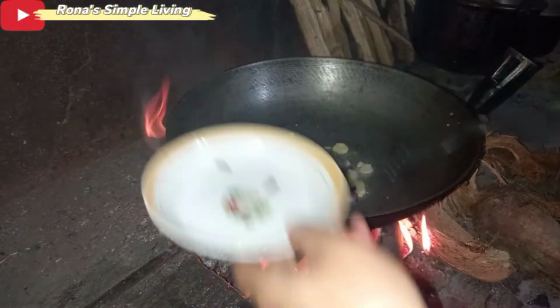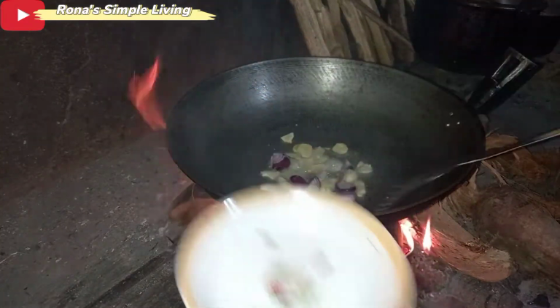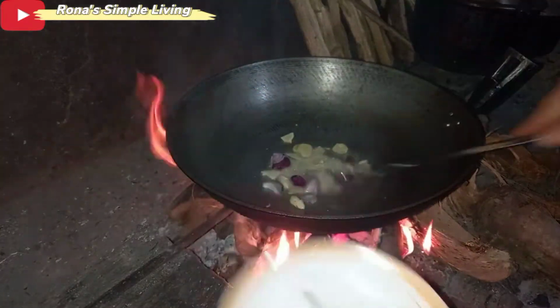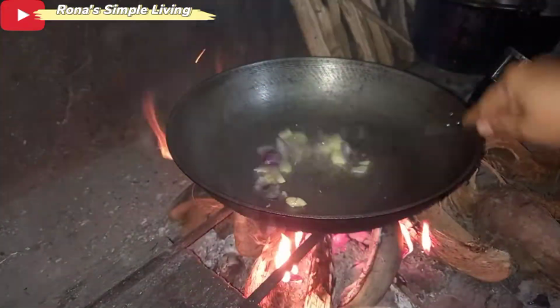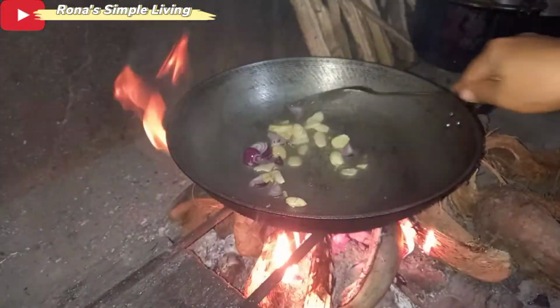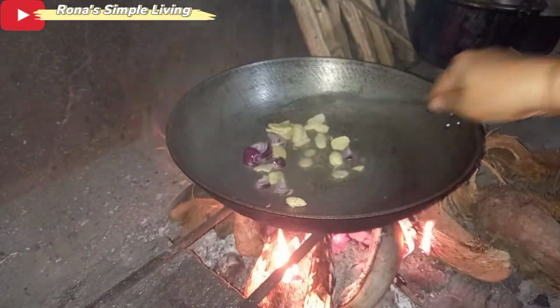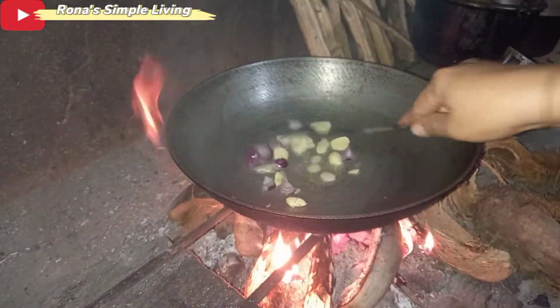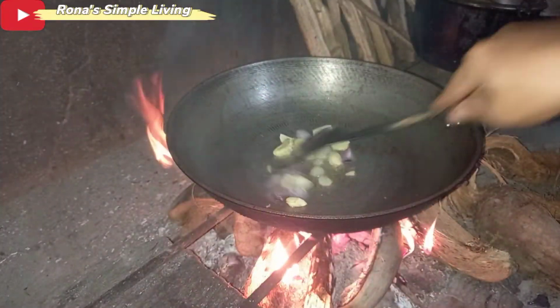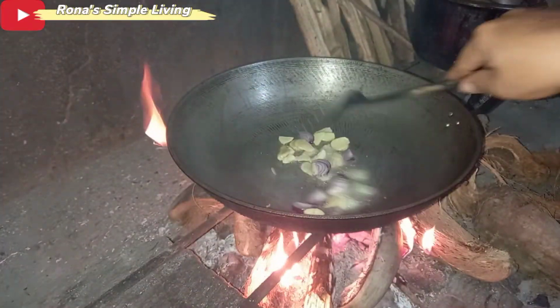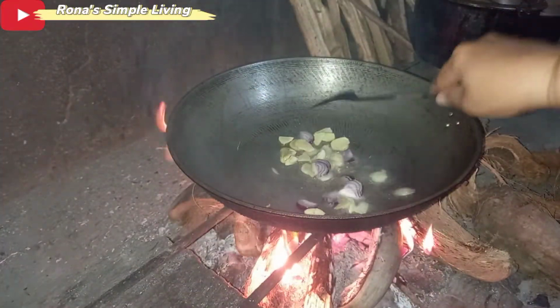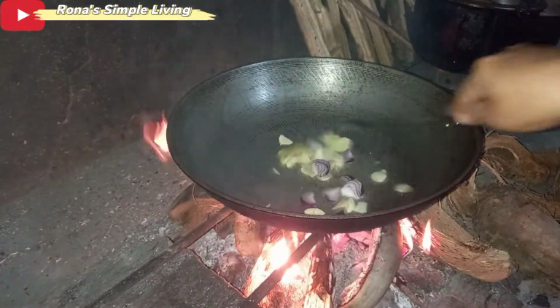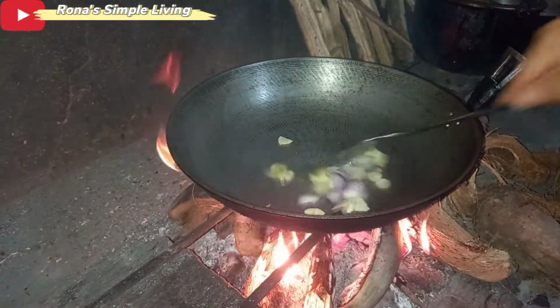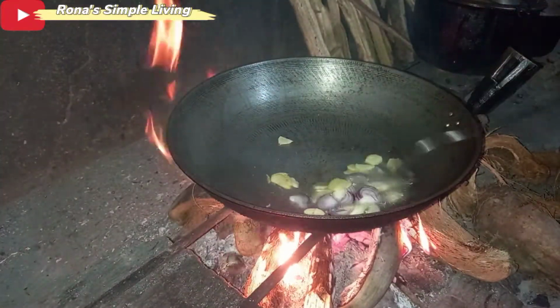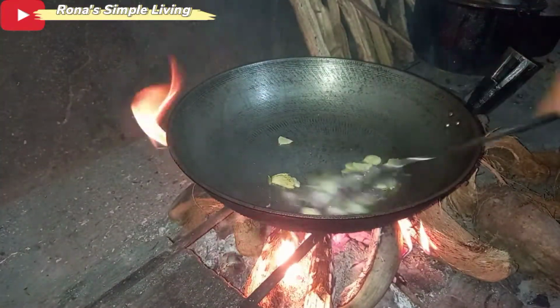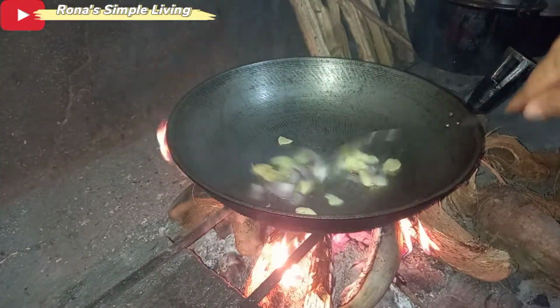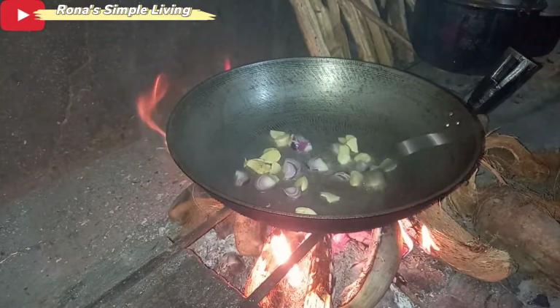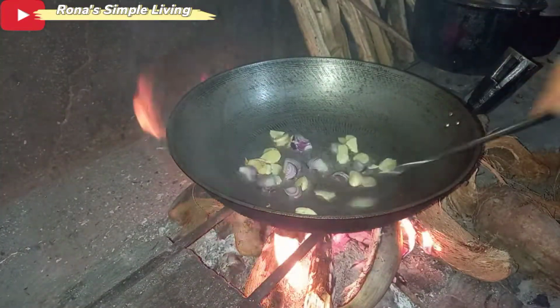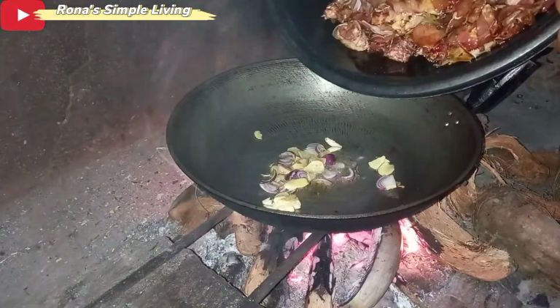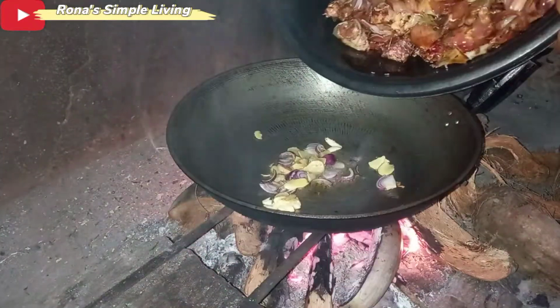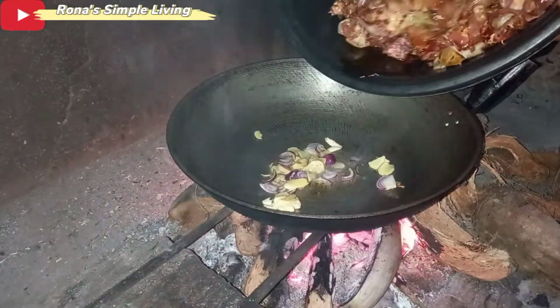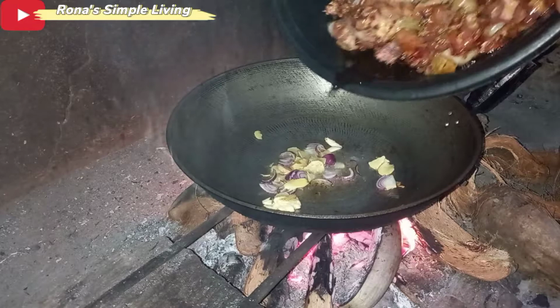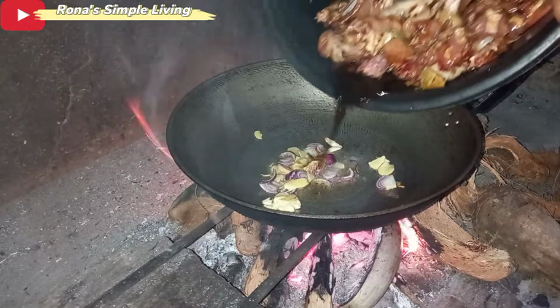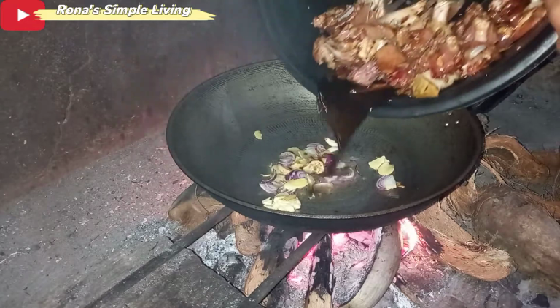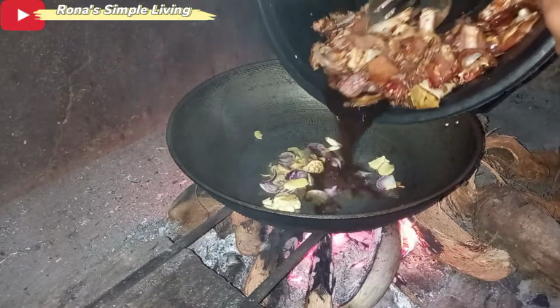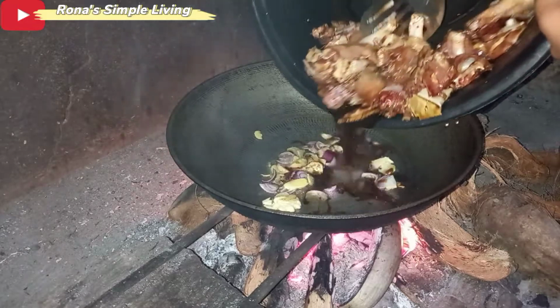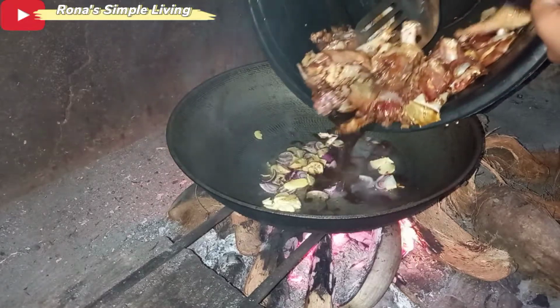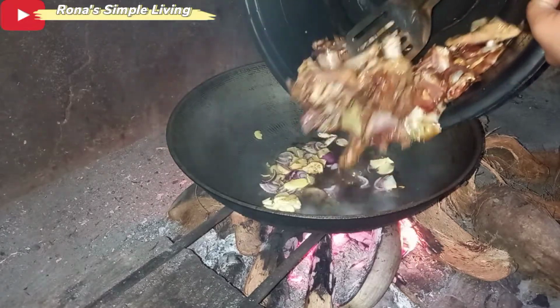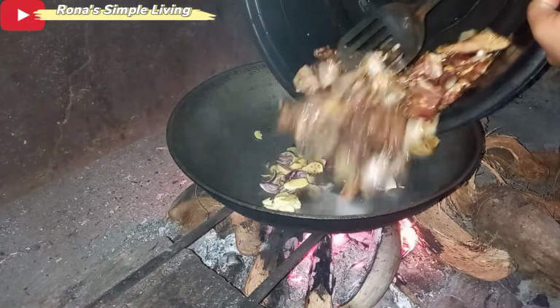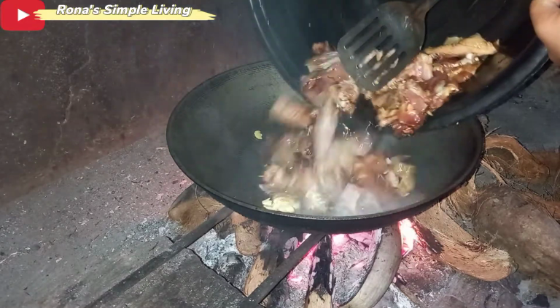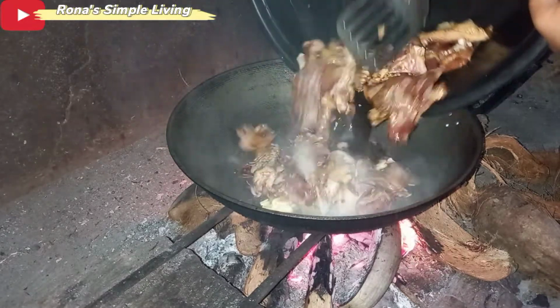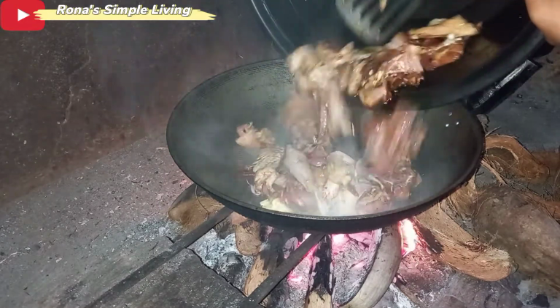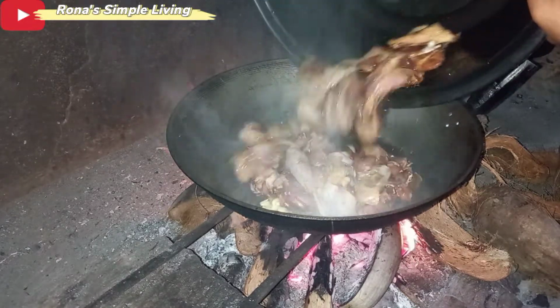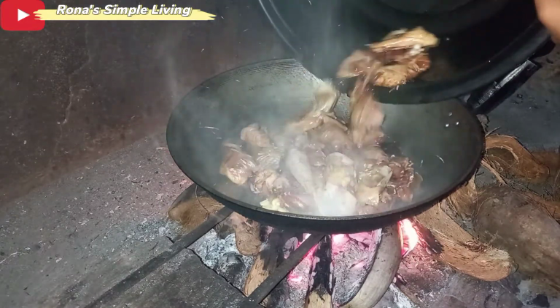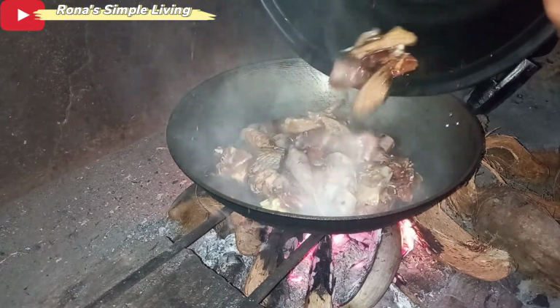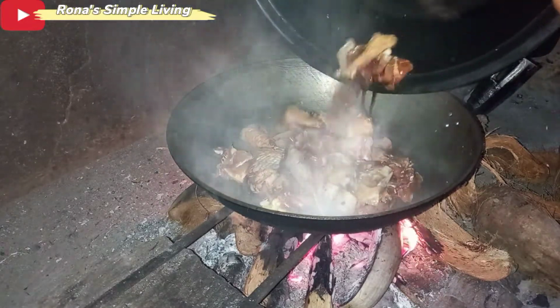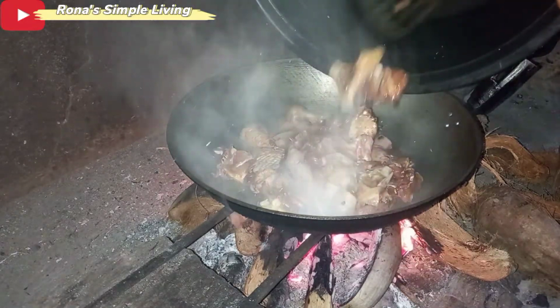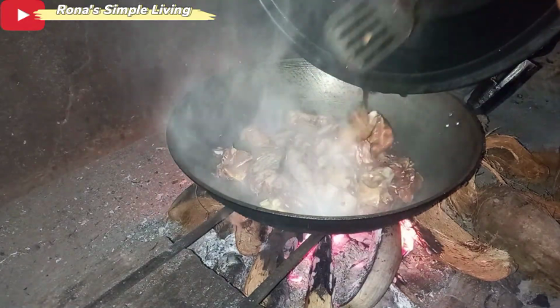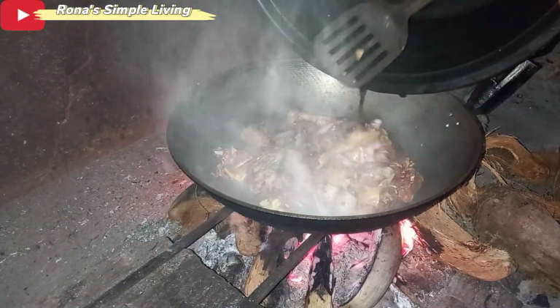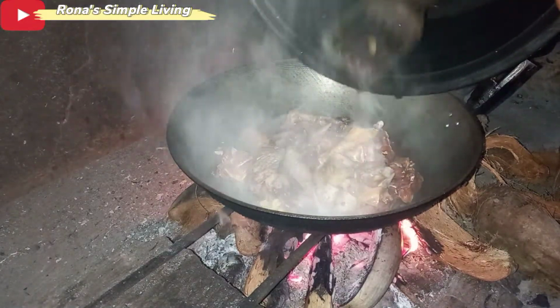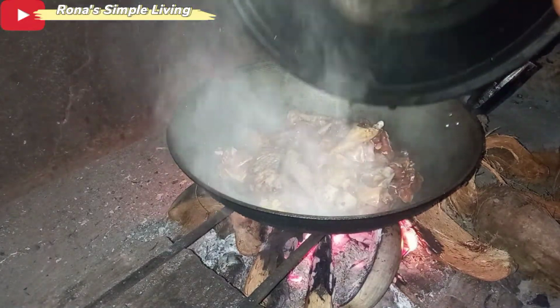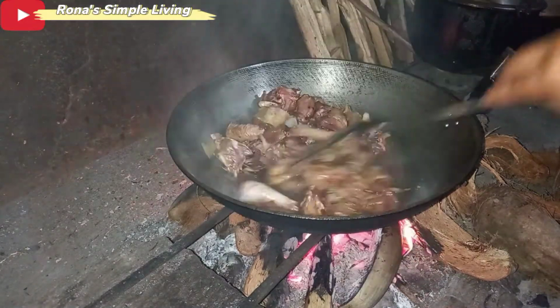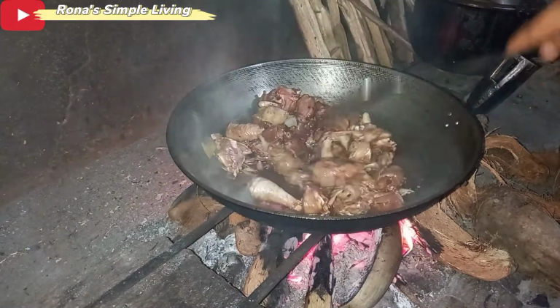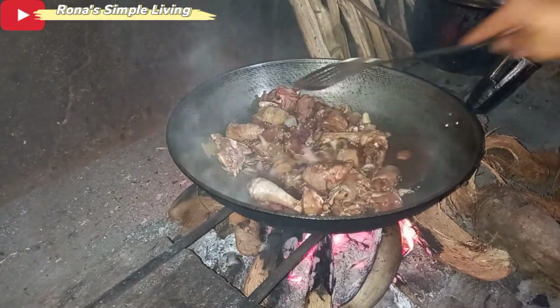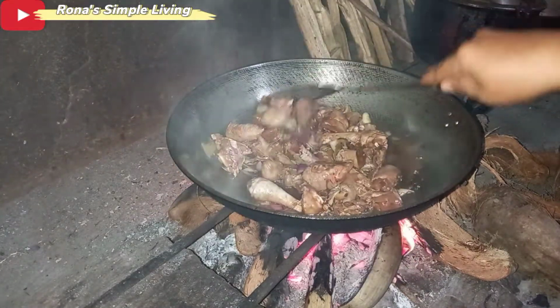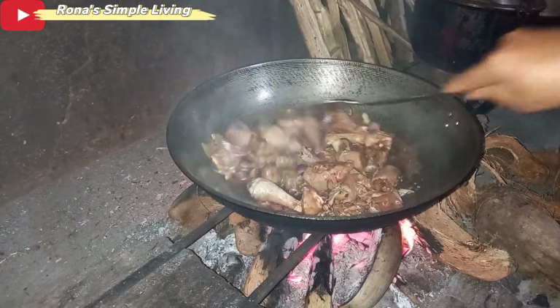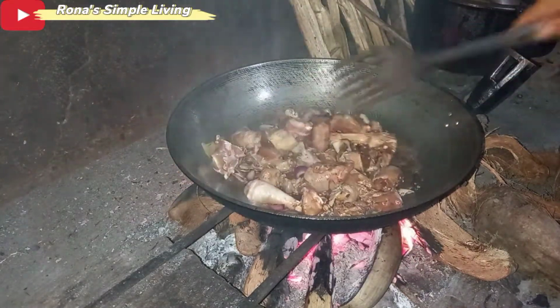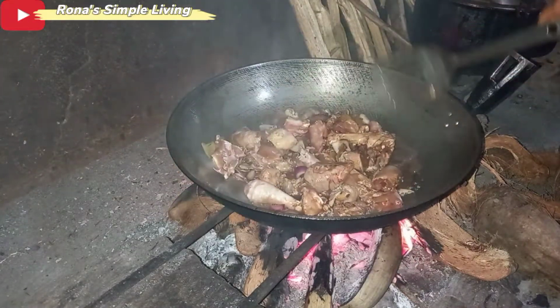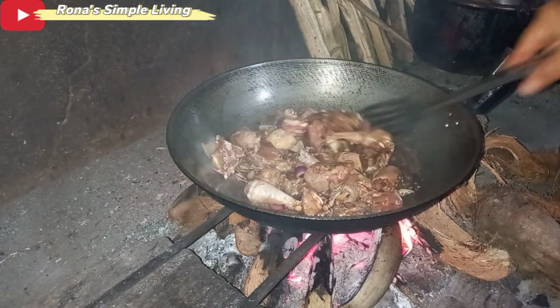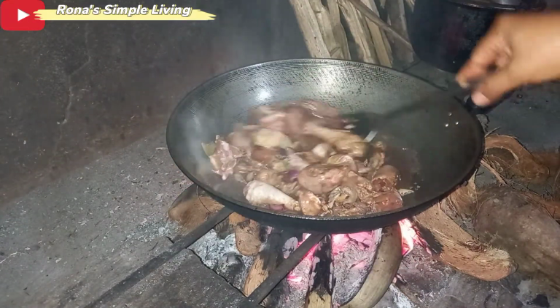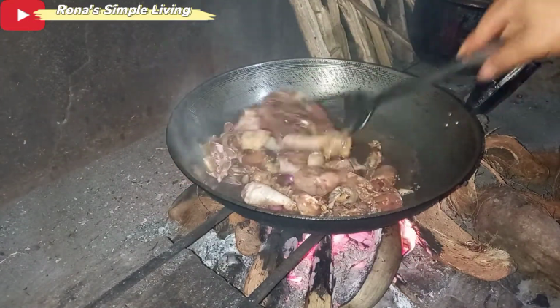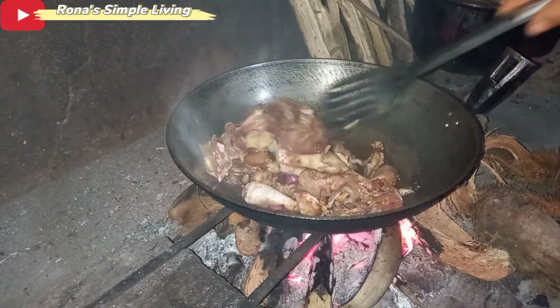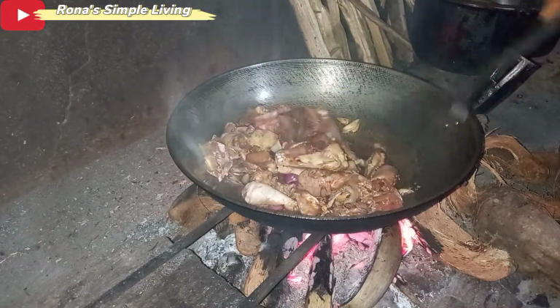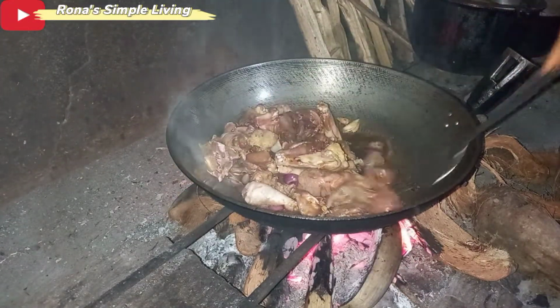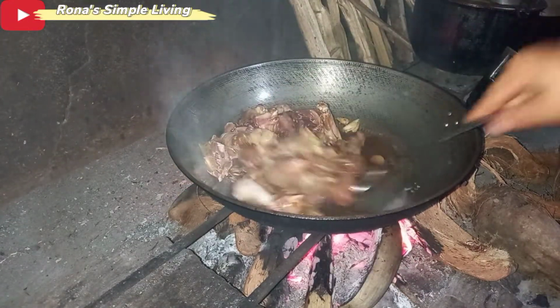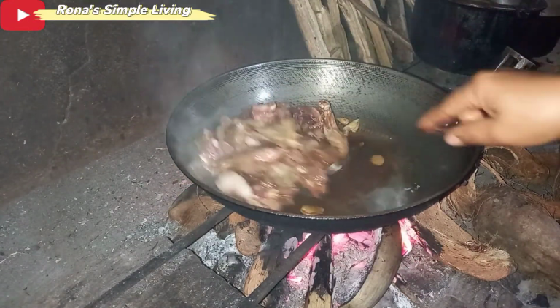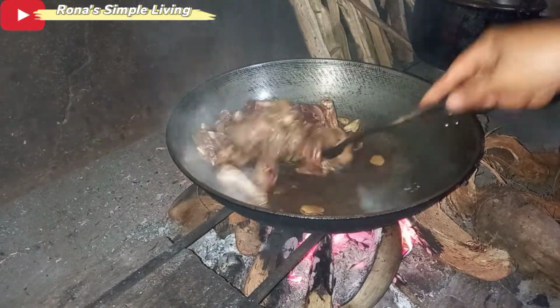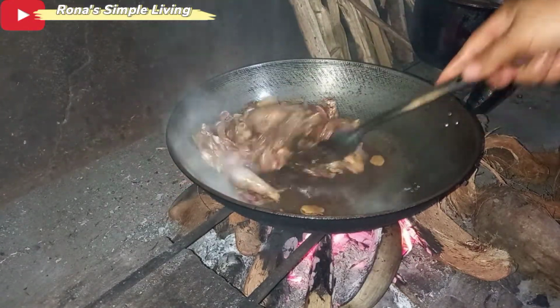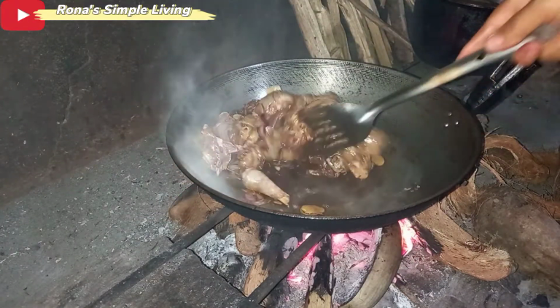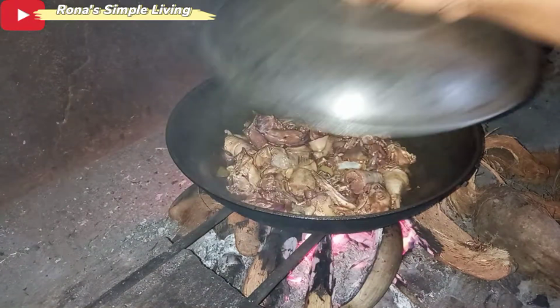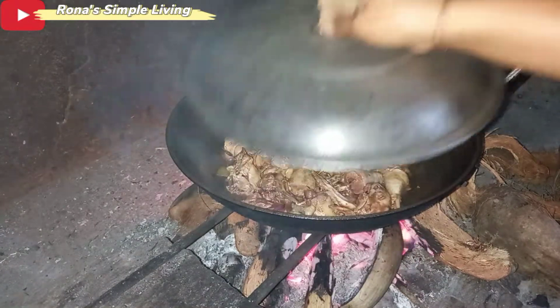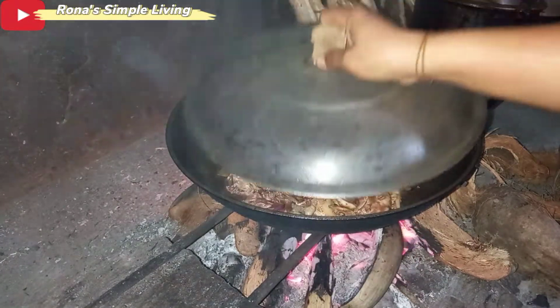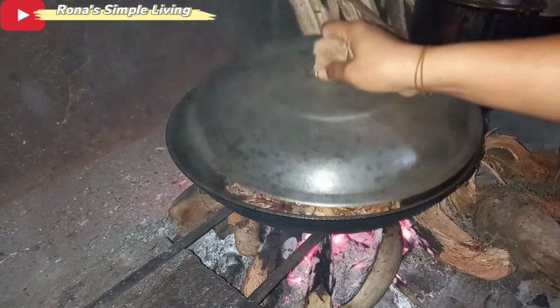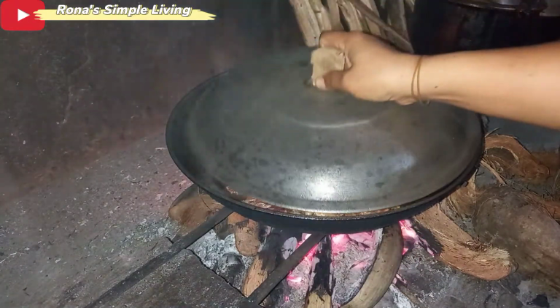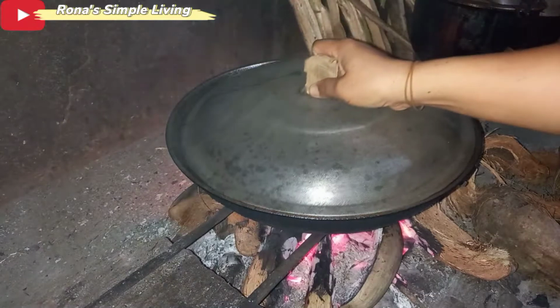Oh my, the onion really stings the eyes! Then I added the marinated chicken.